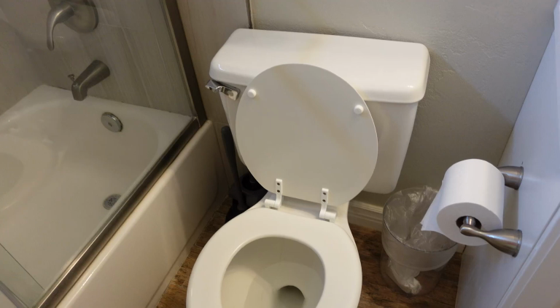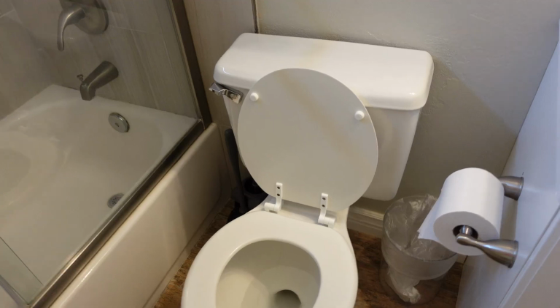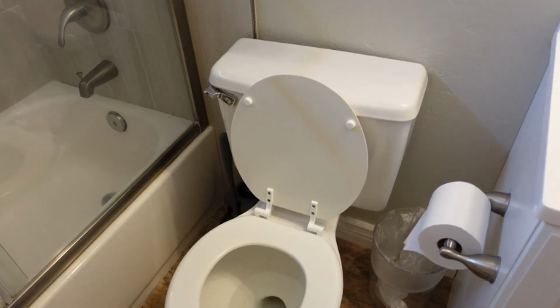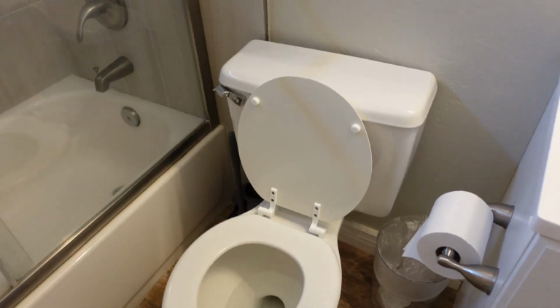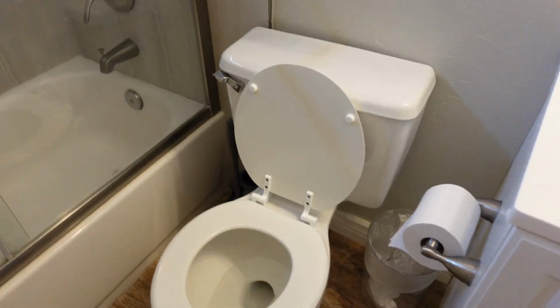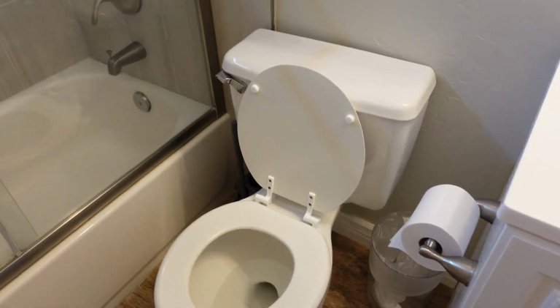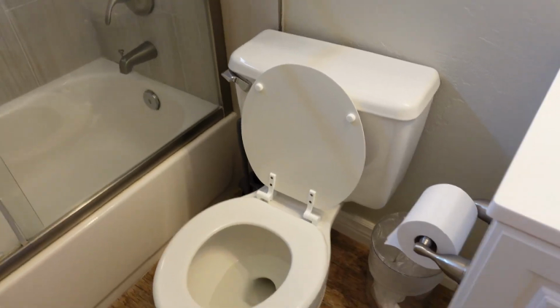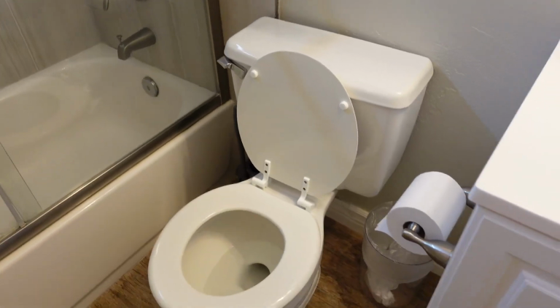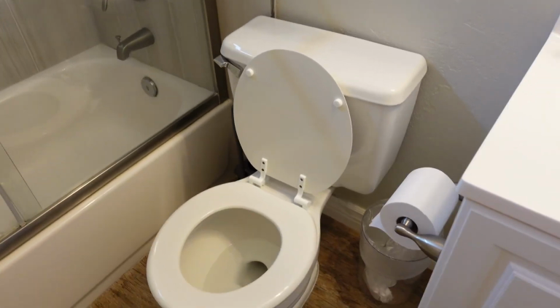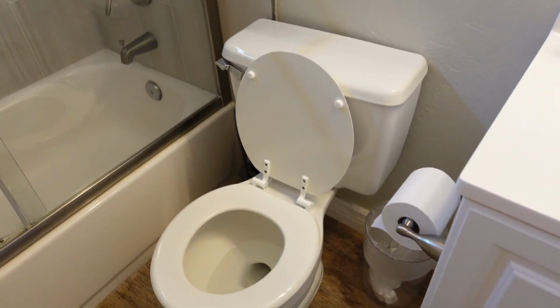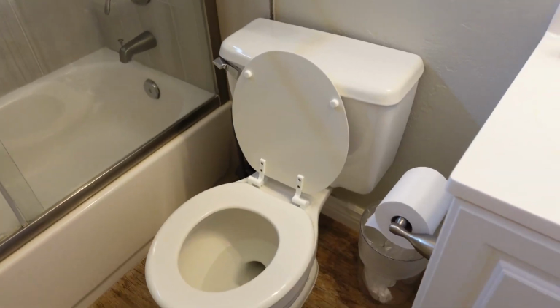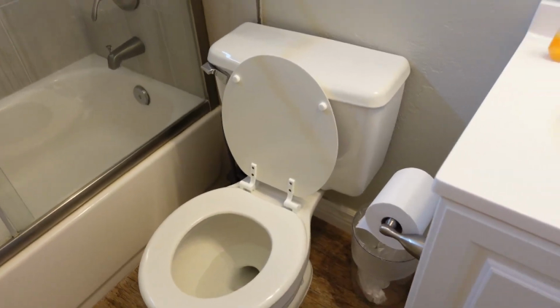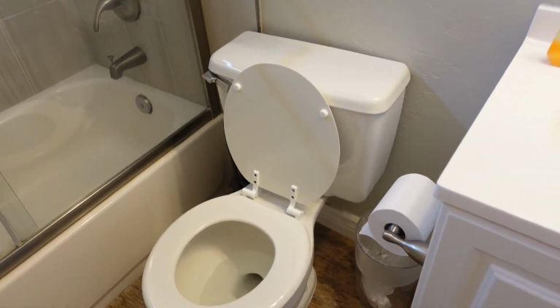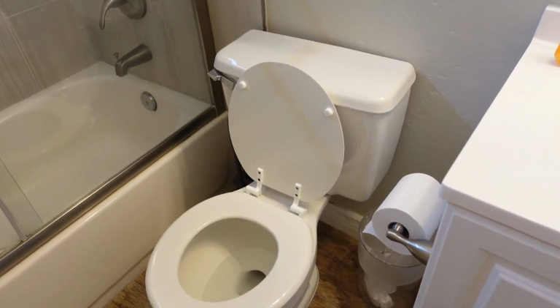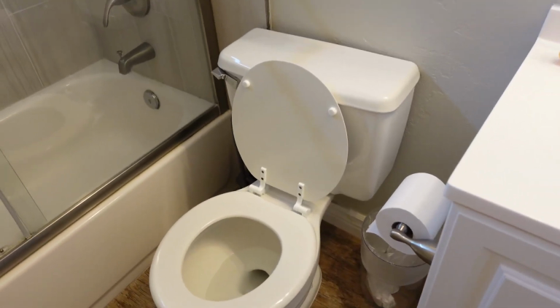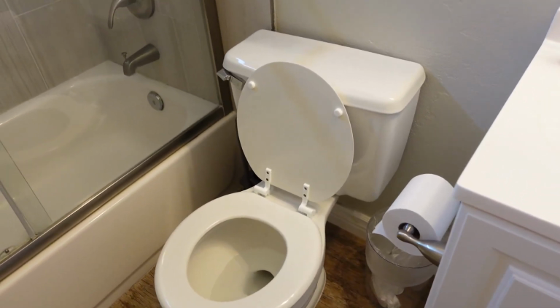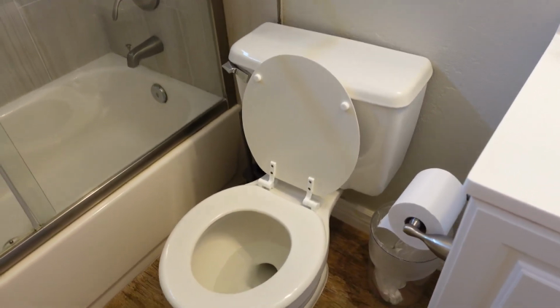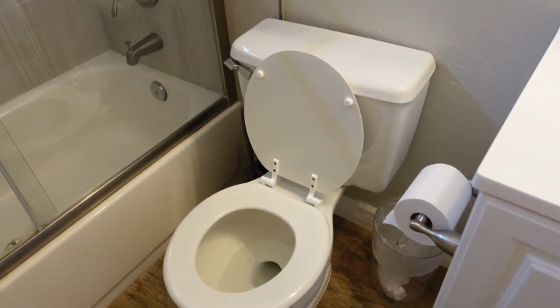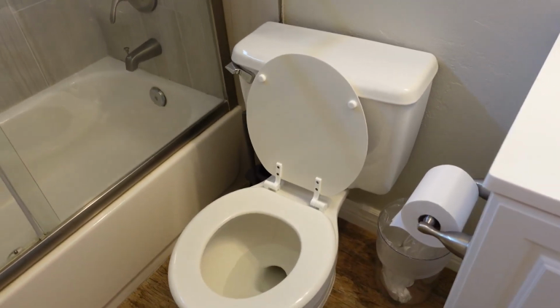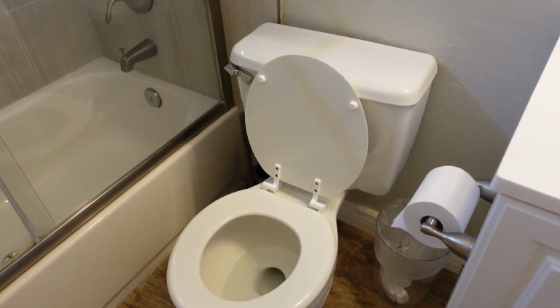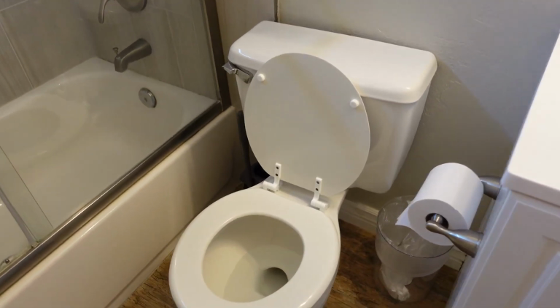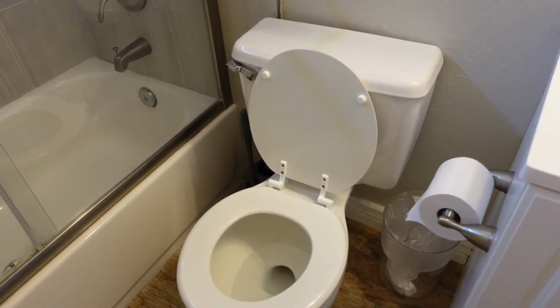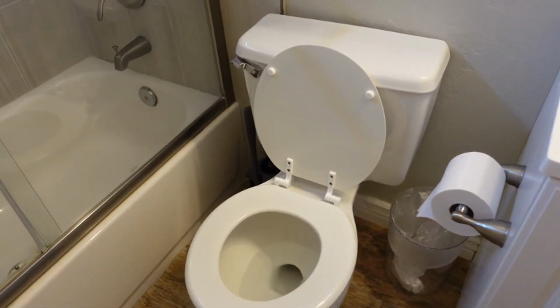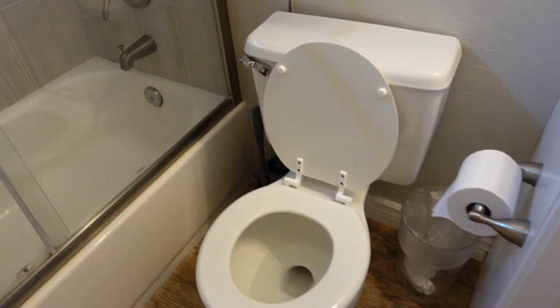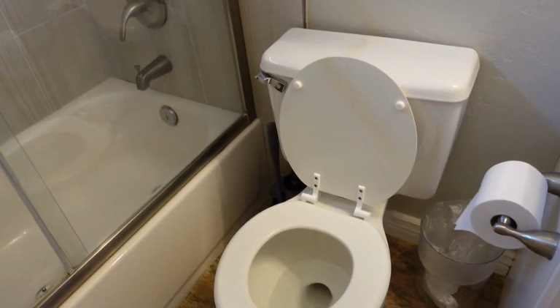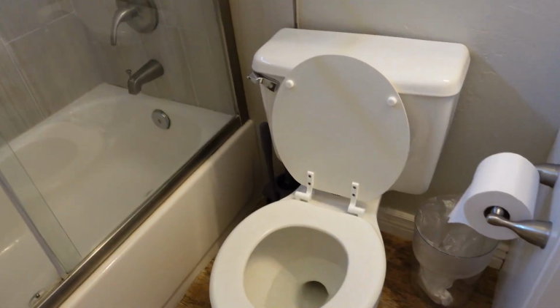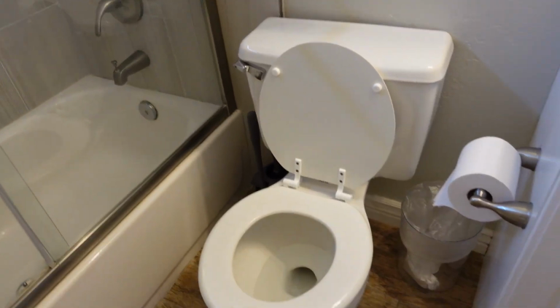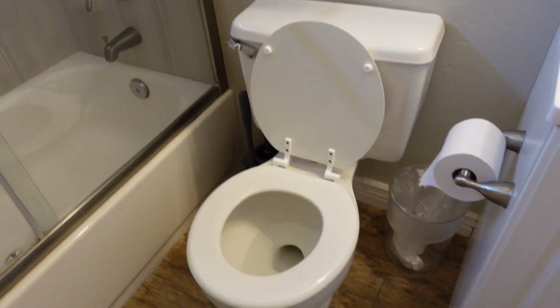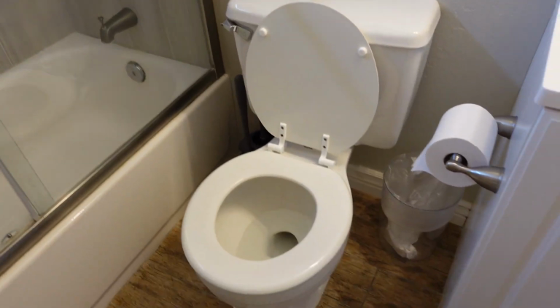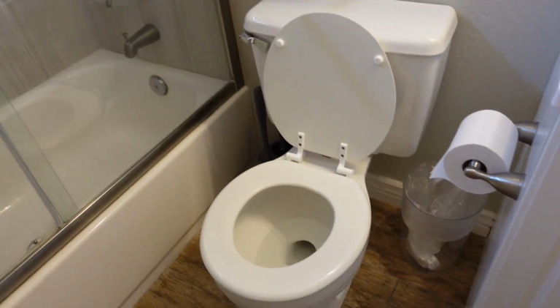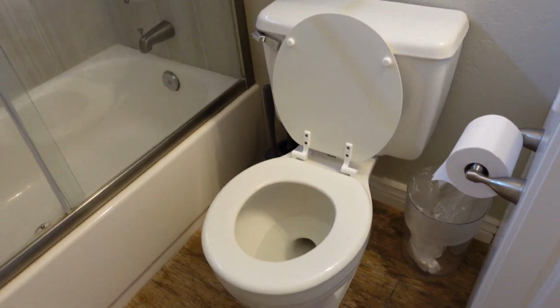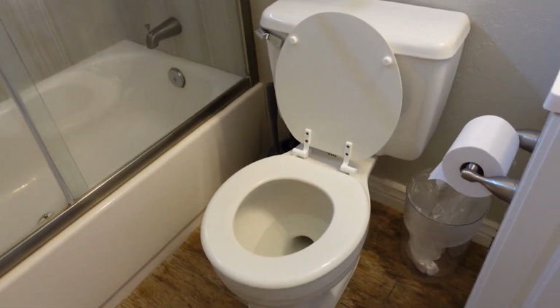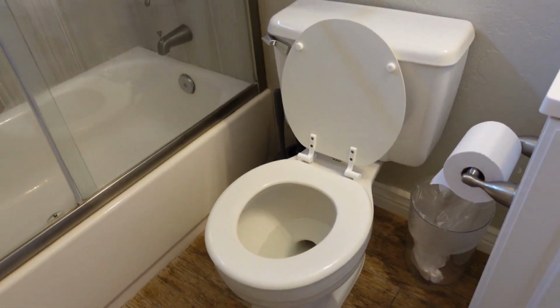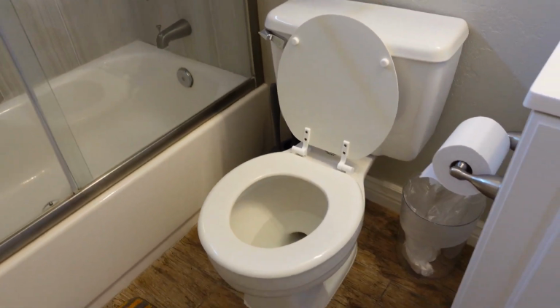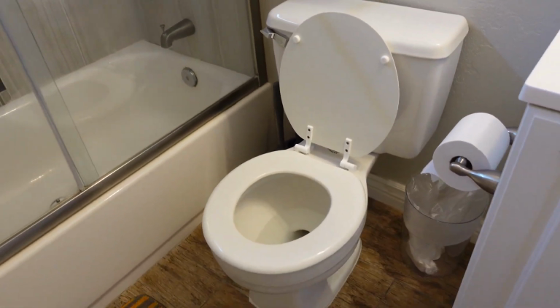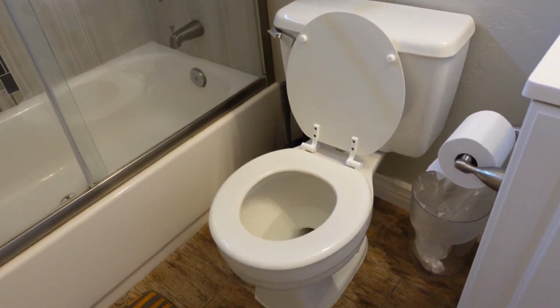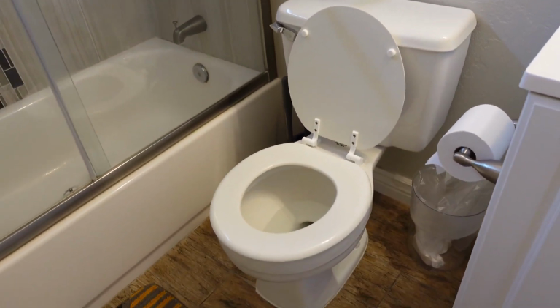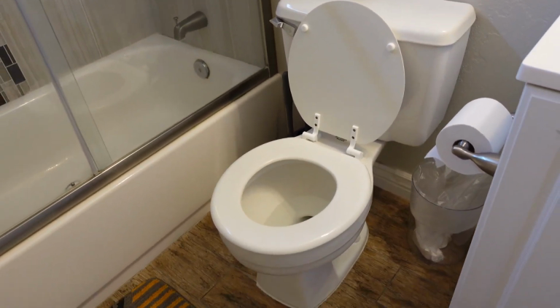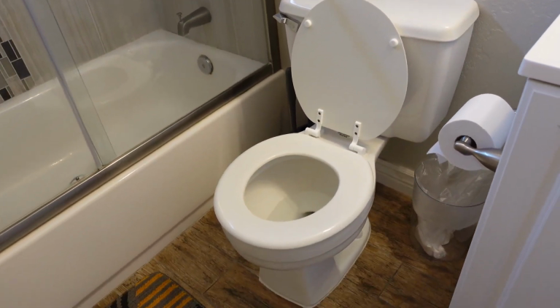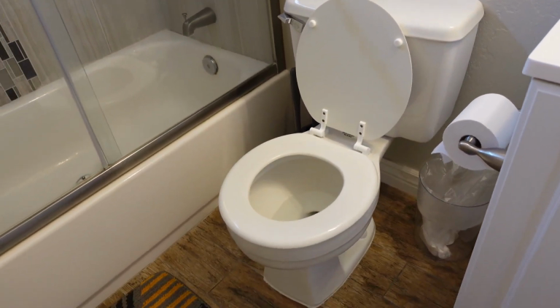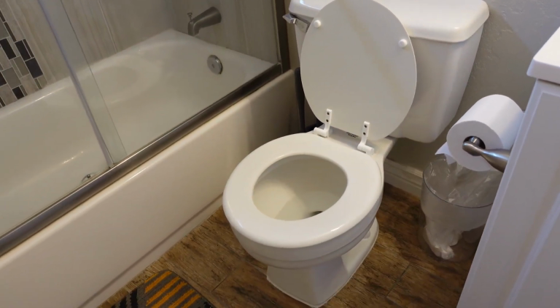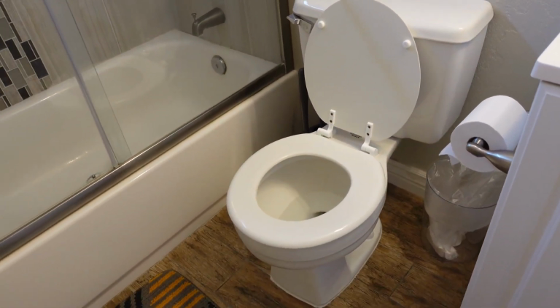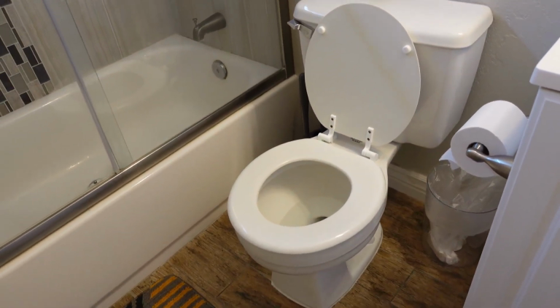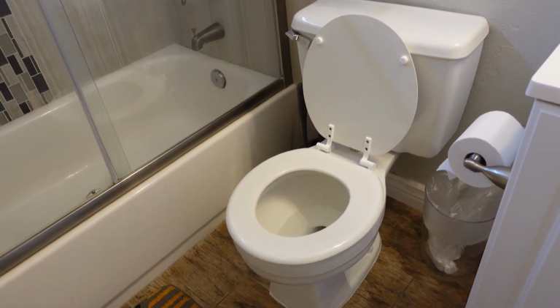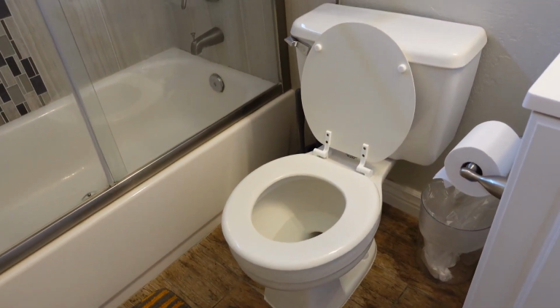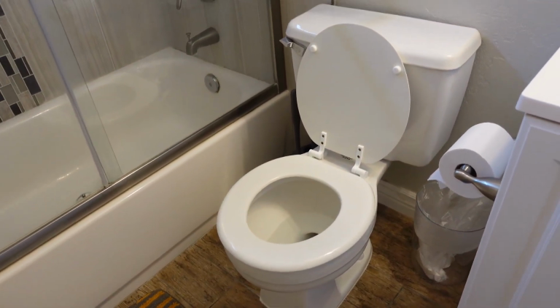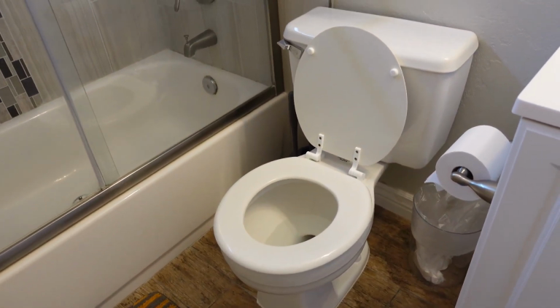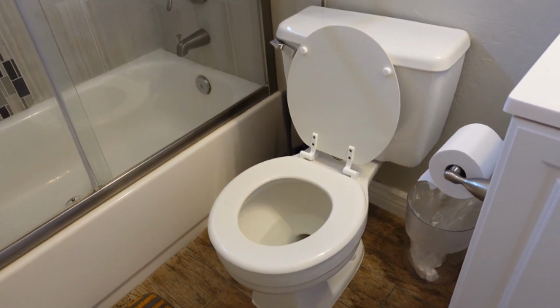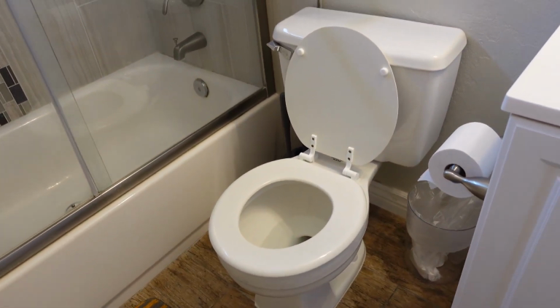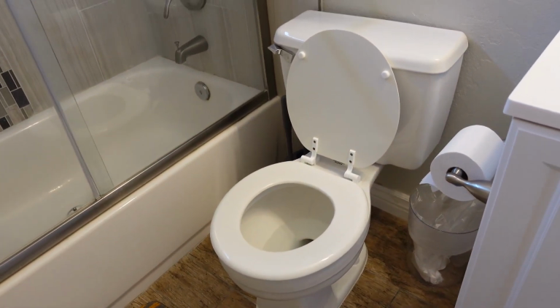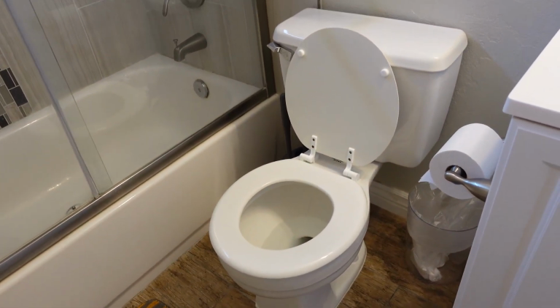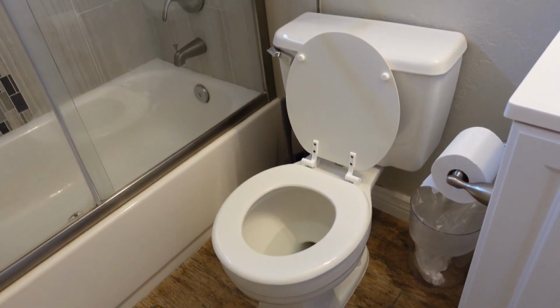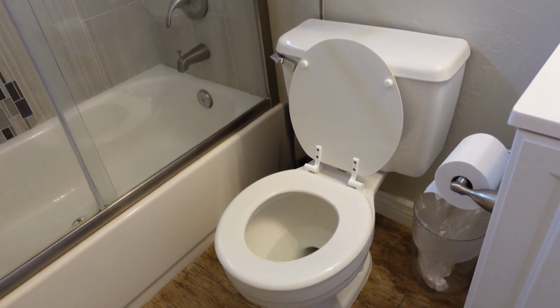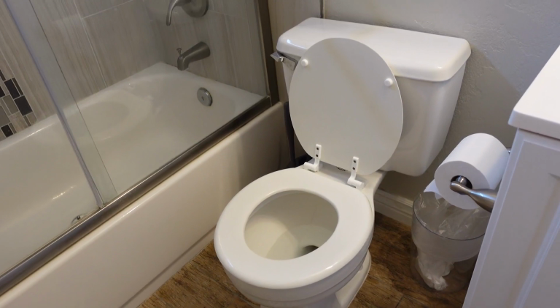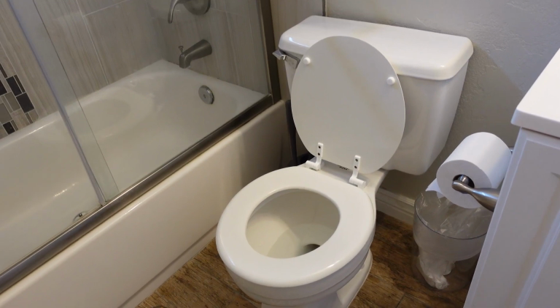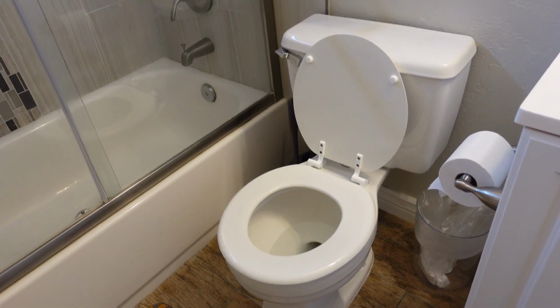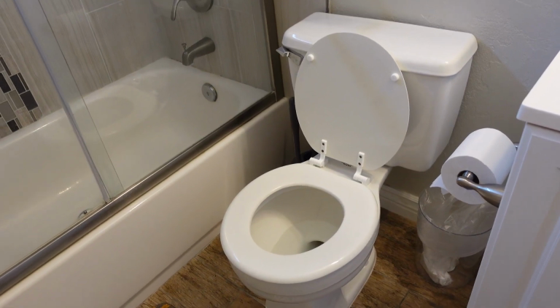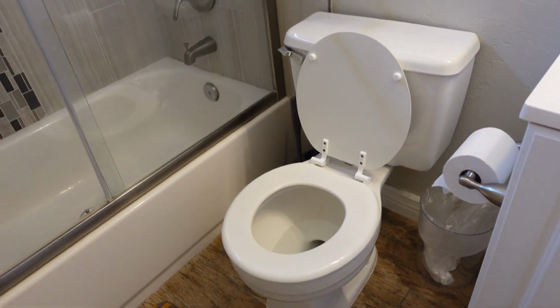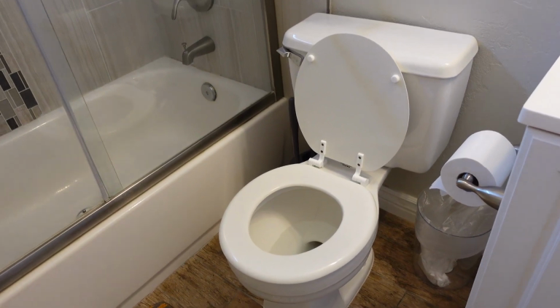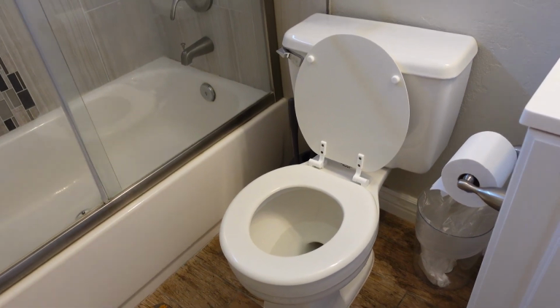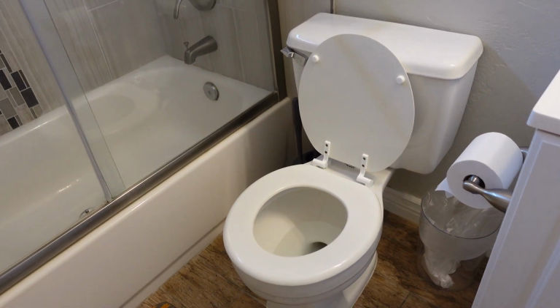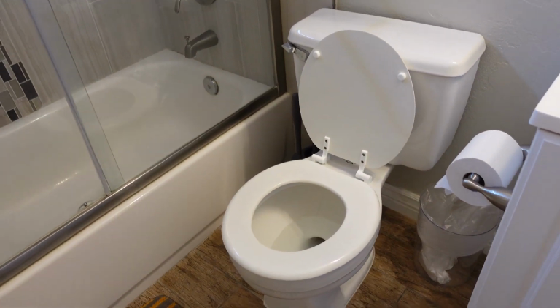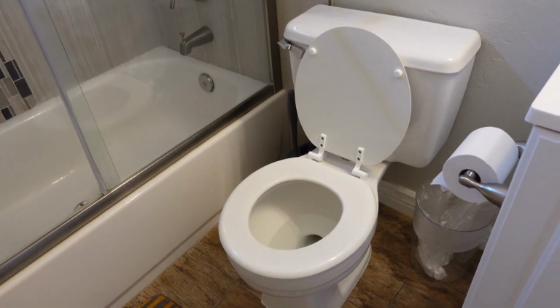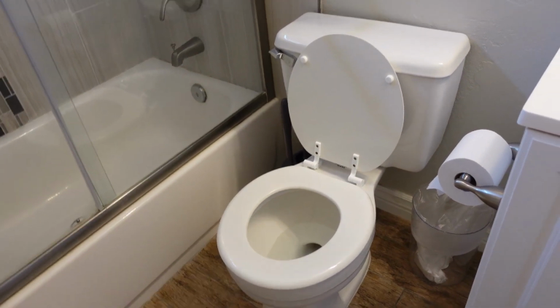Alright Amazon, today we're reviewing this toilet. We'll start off with the measurements and everything.